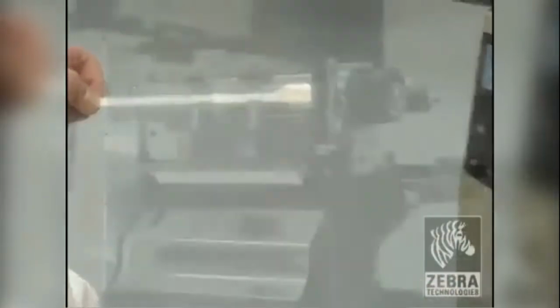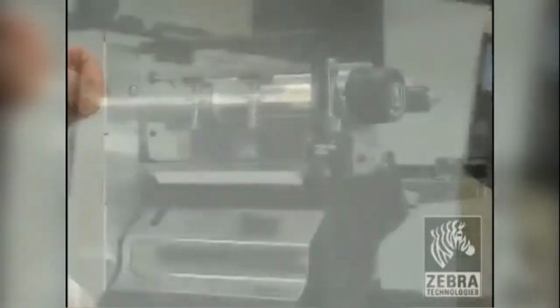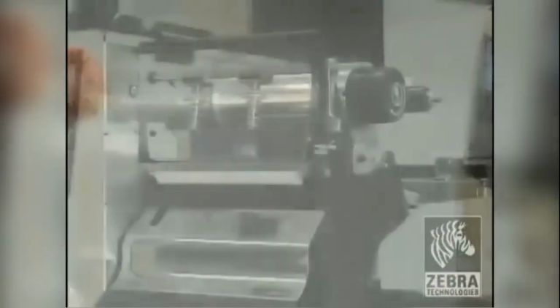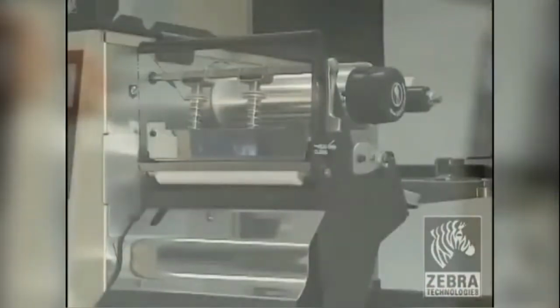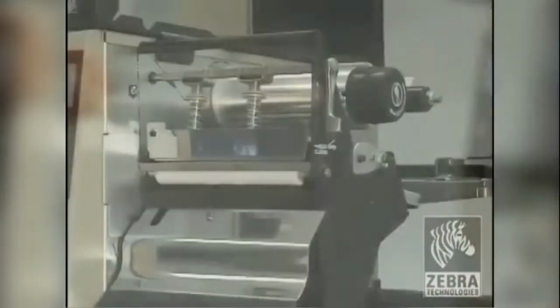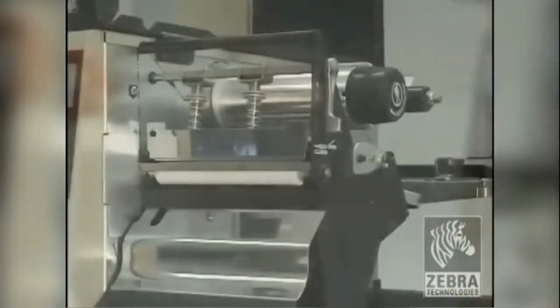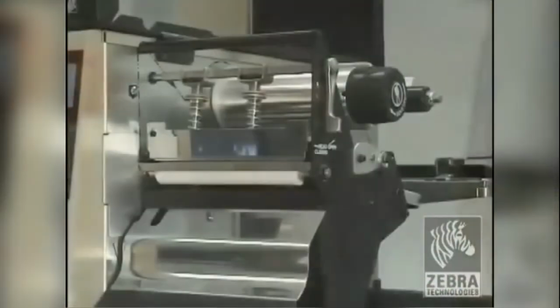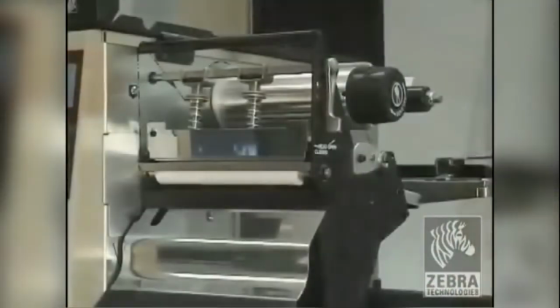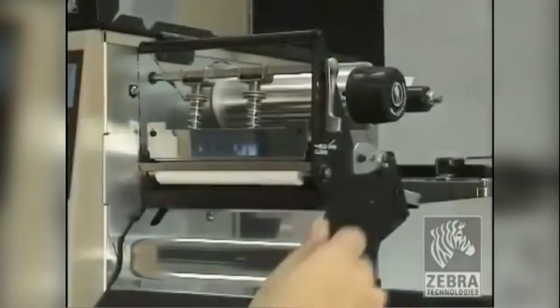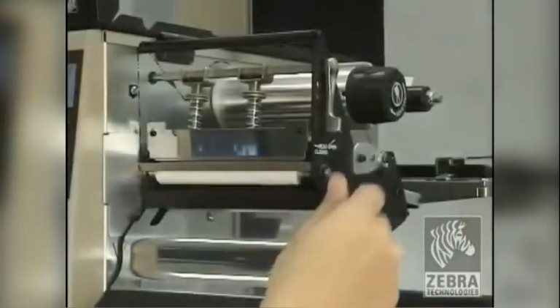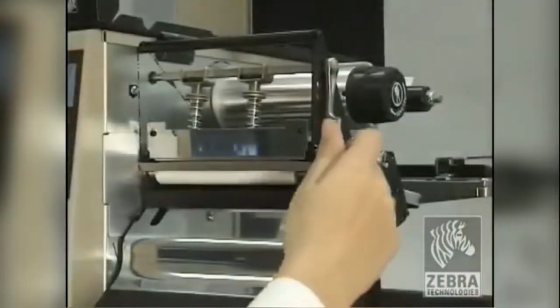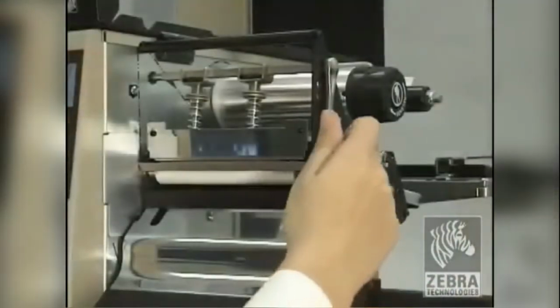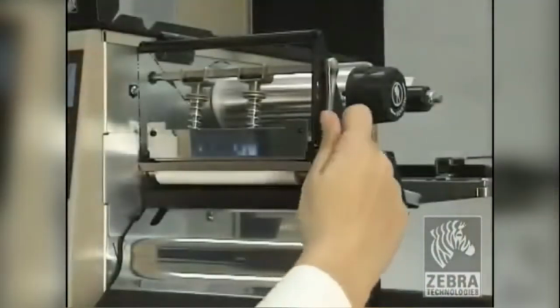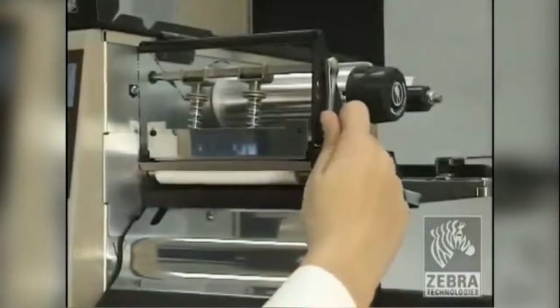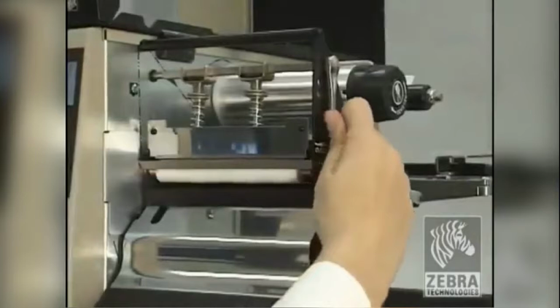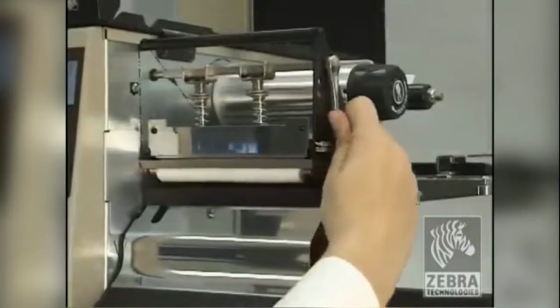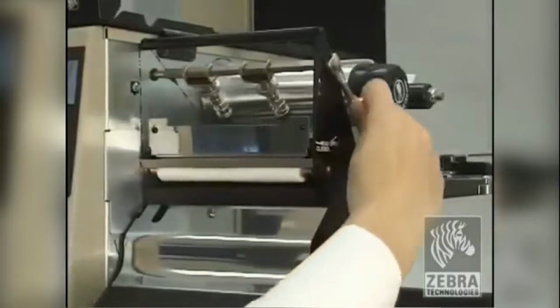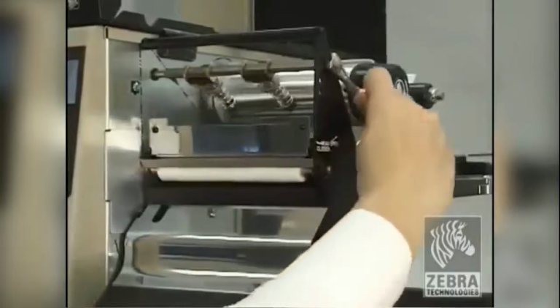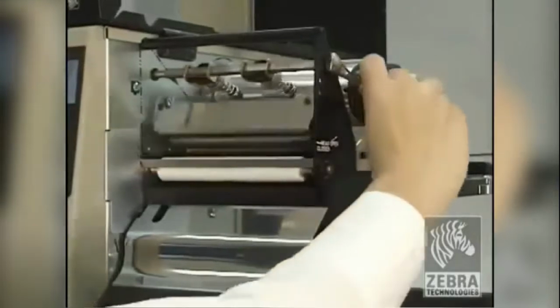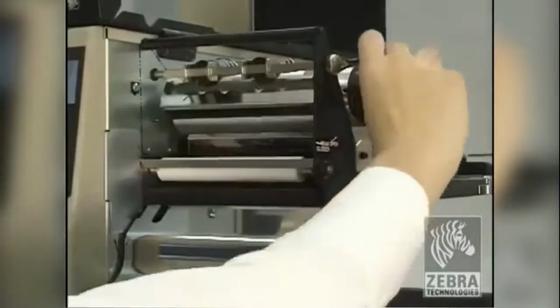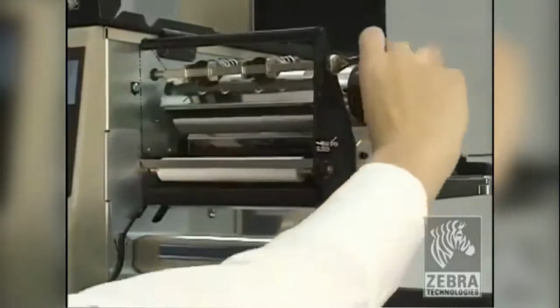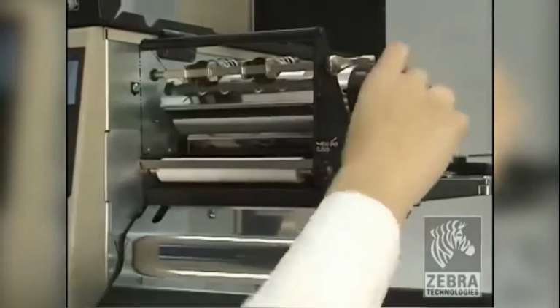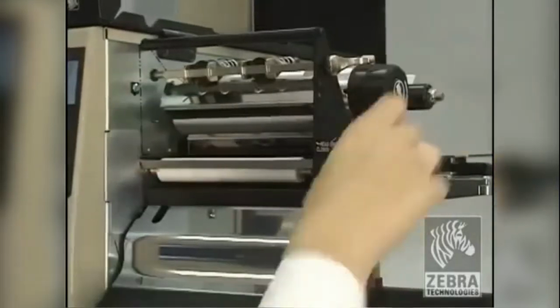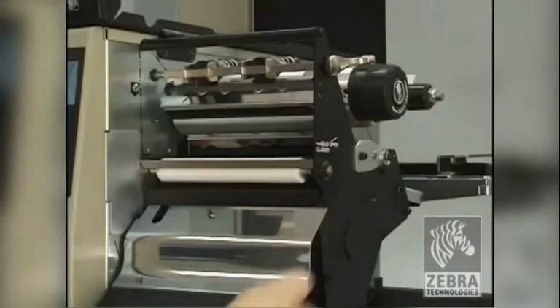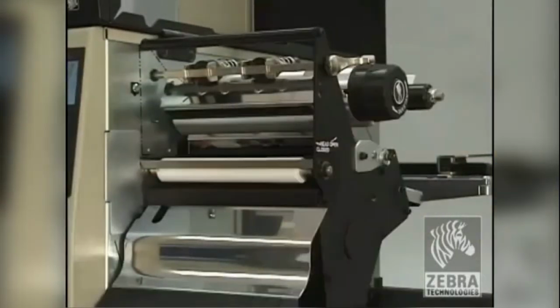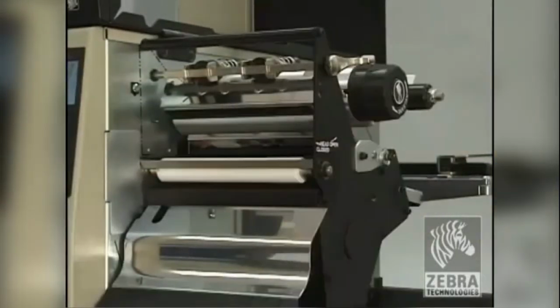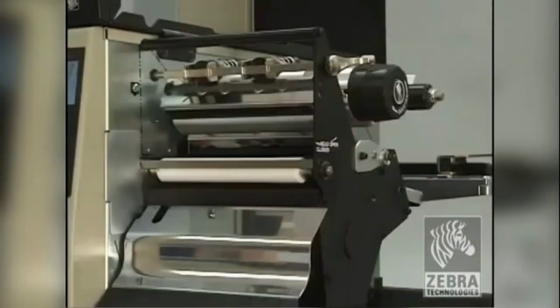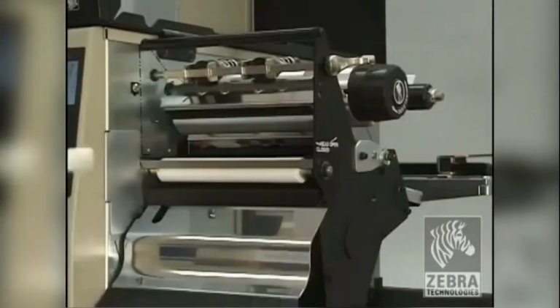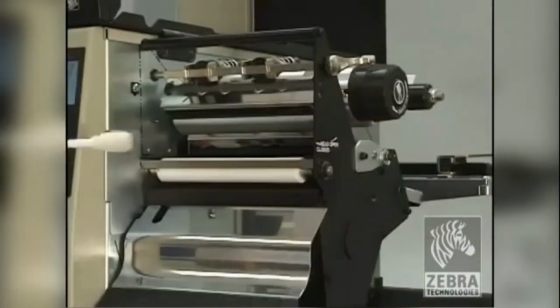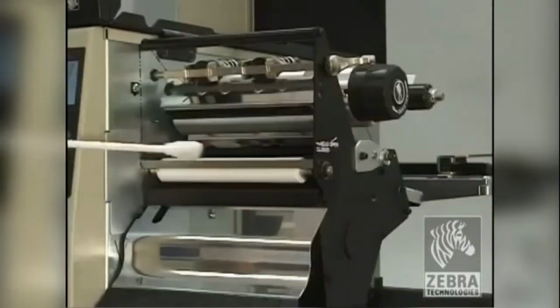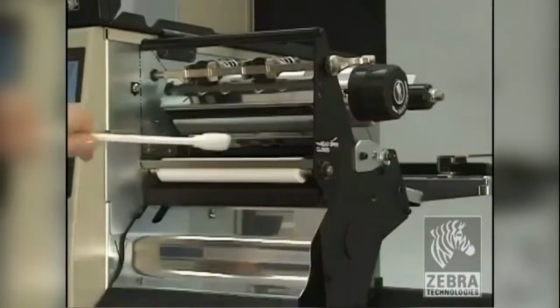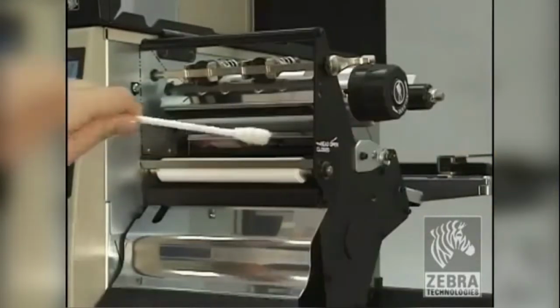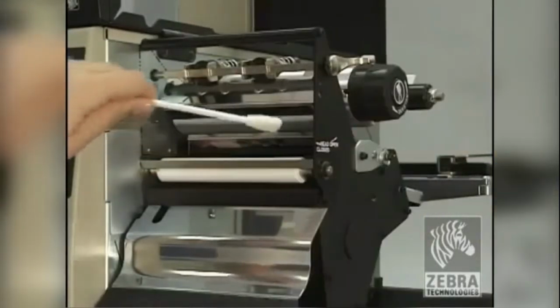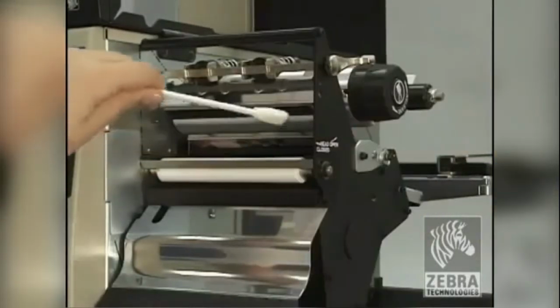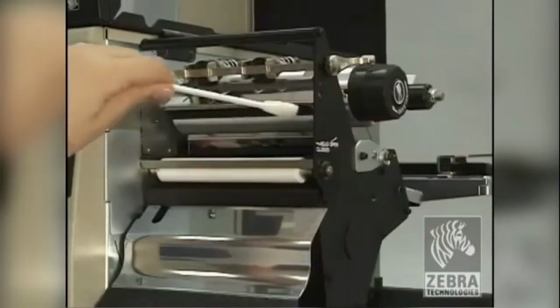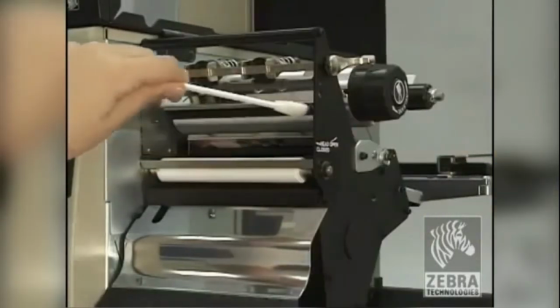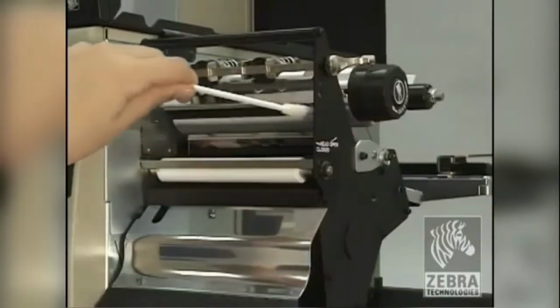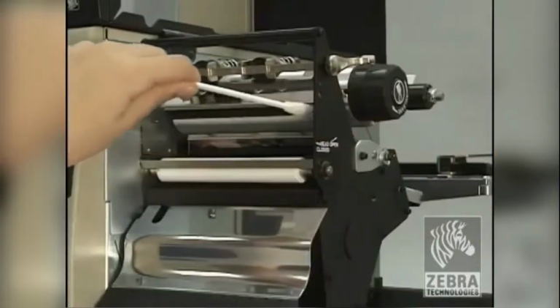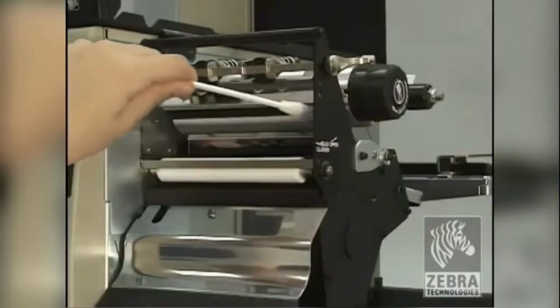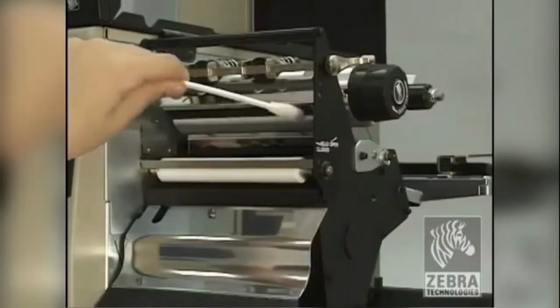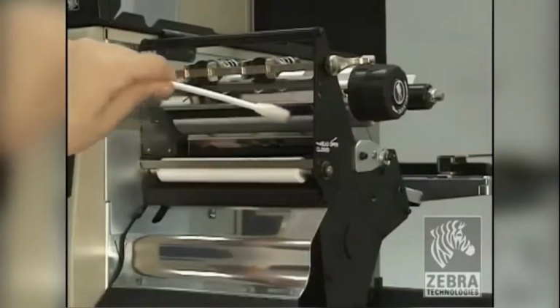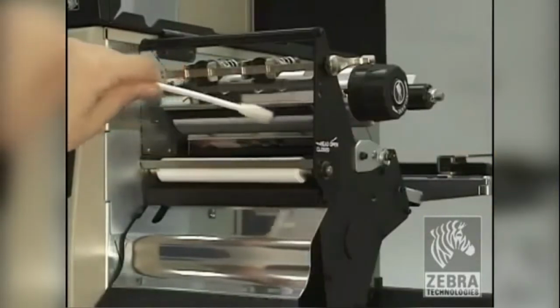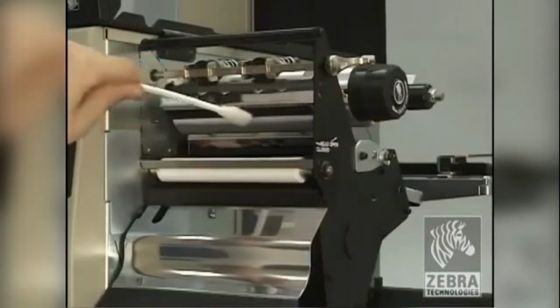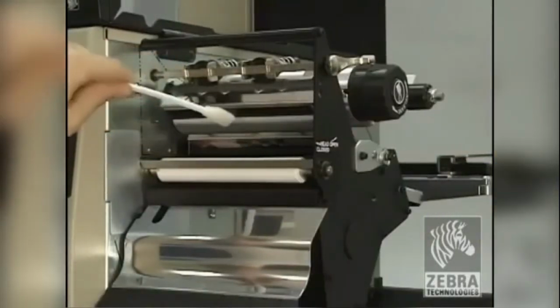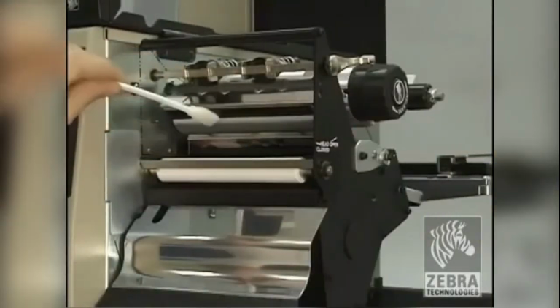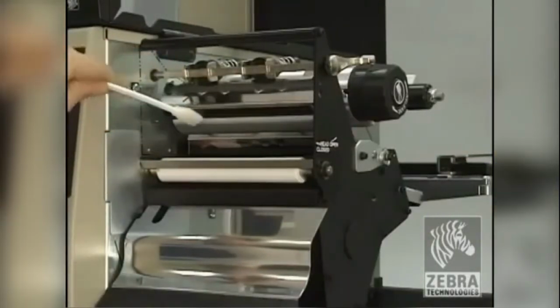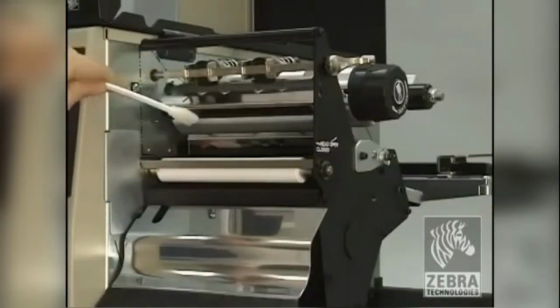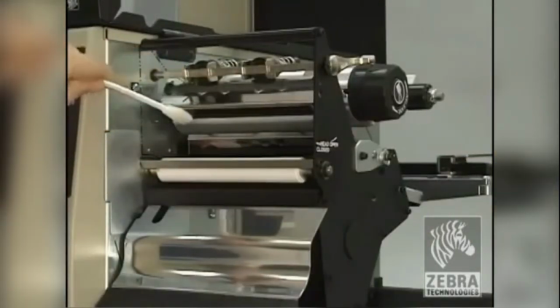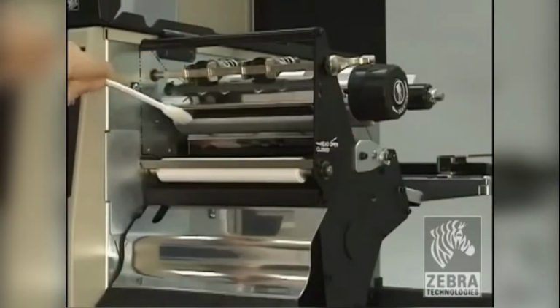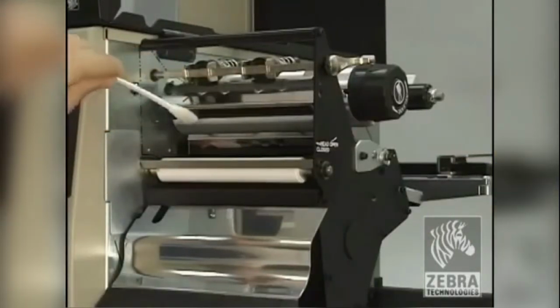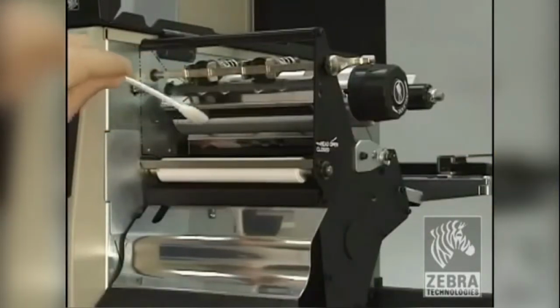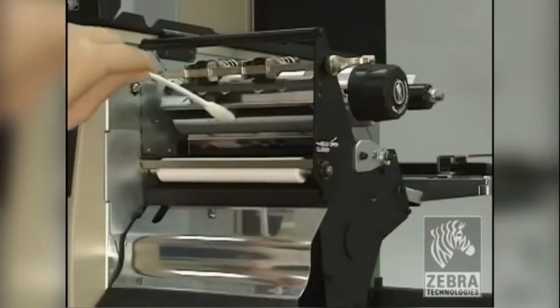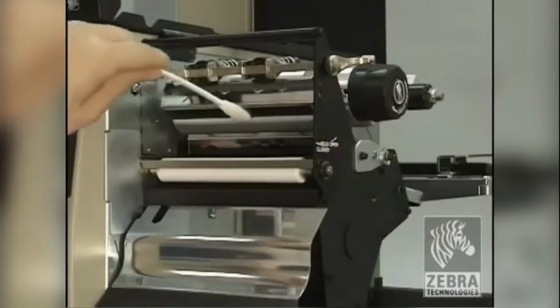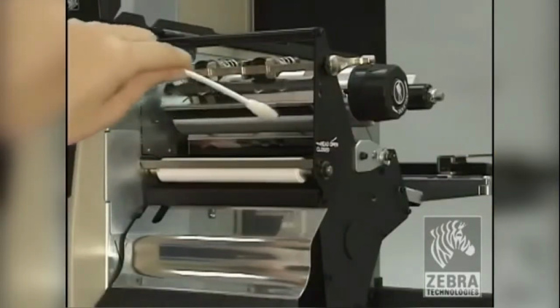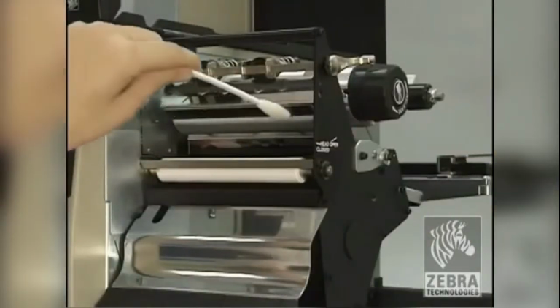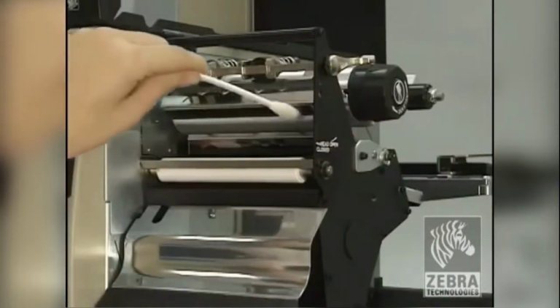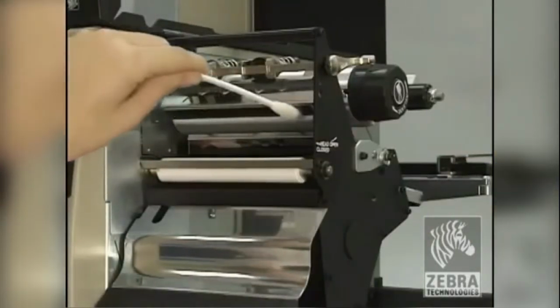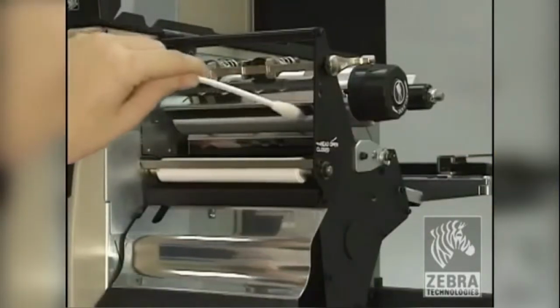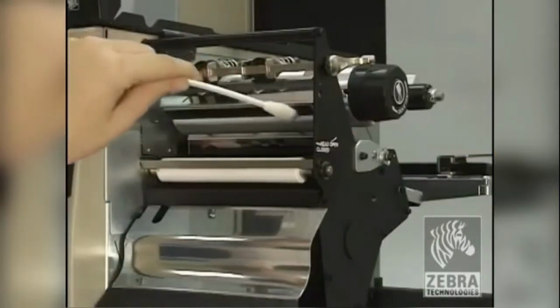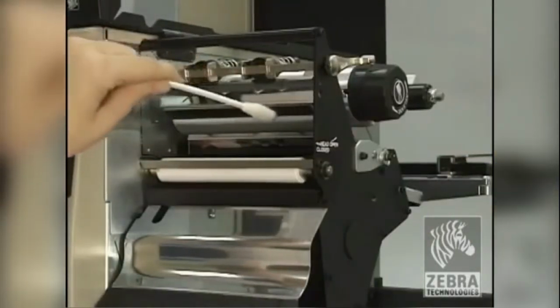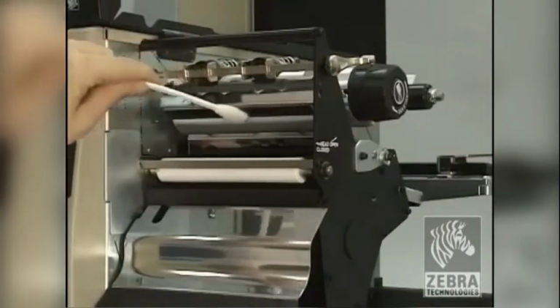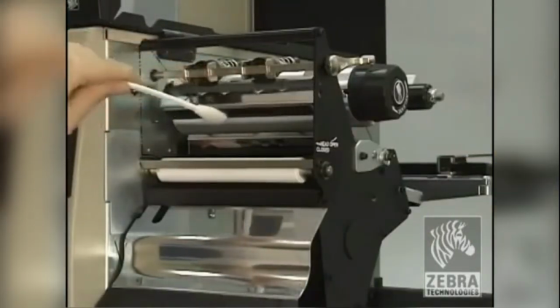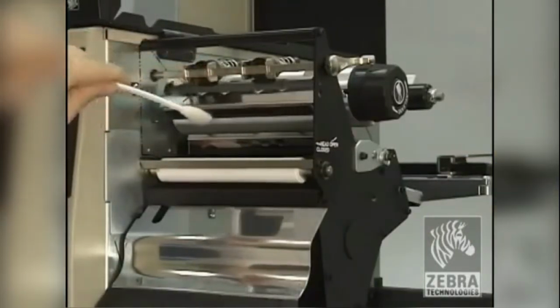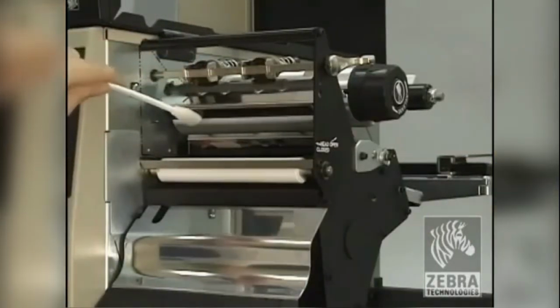Open the printhead assembly. Rub a clean swab back and forth across the printhead.